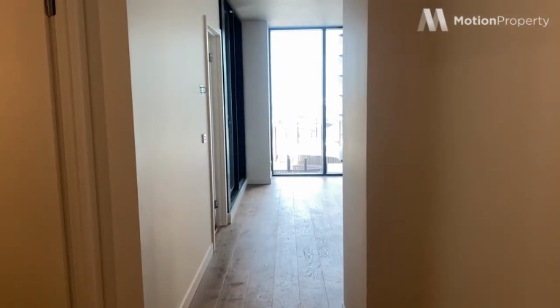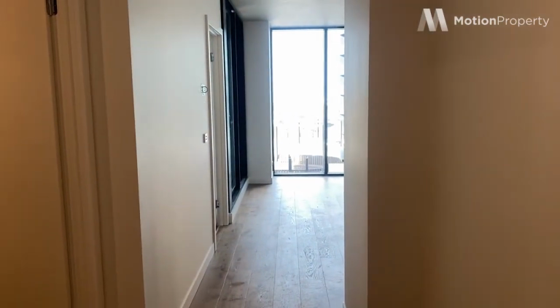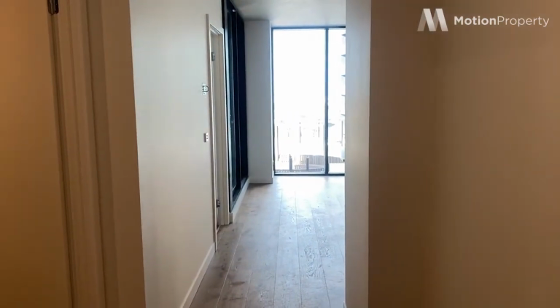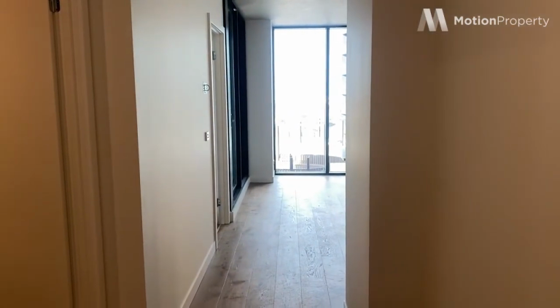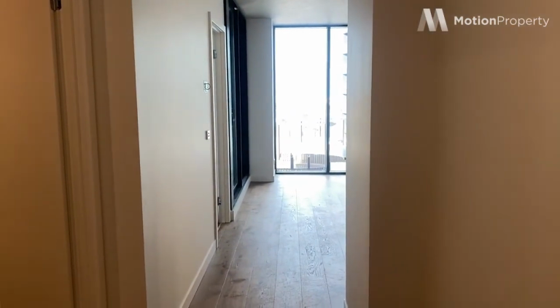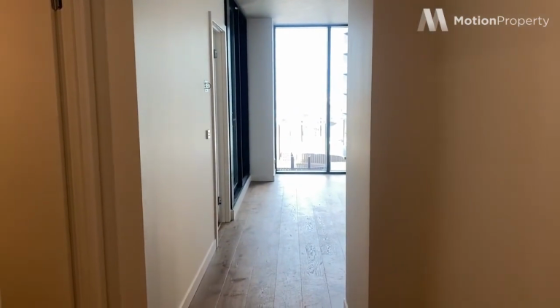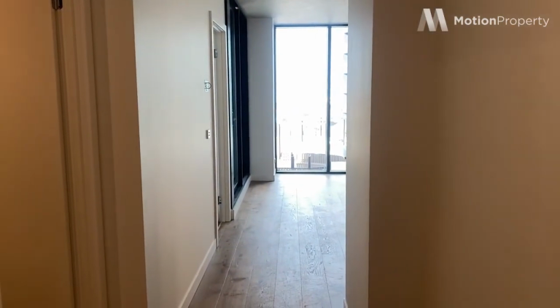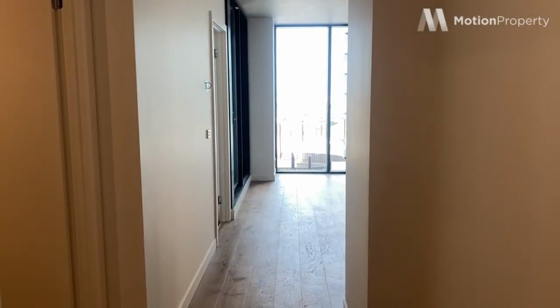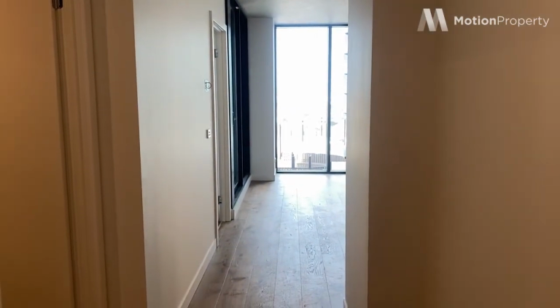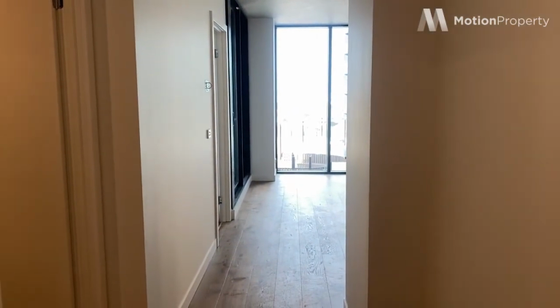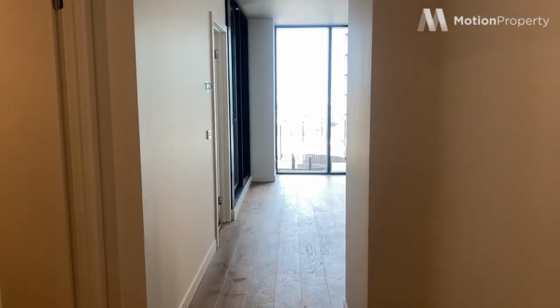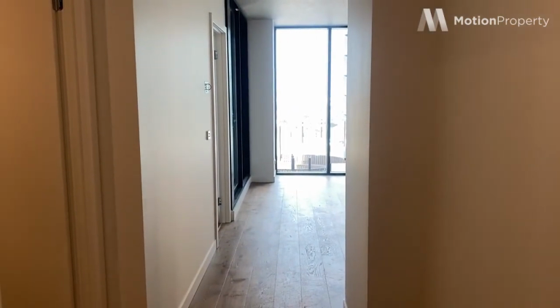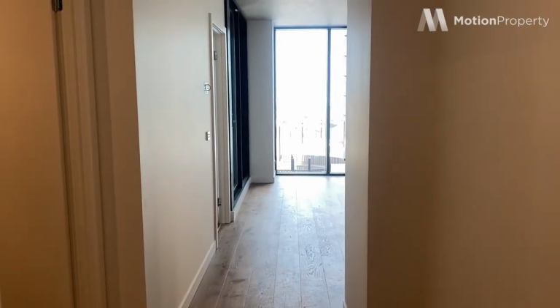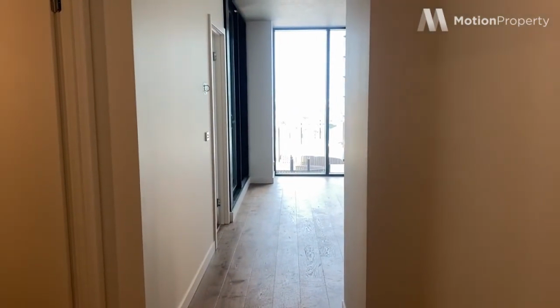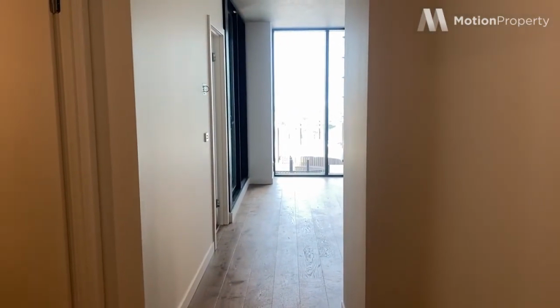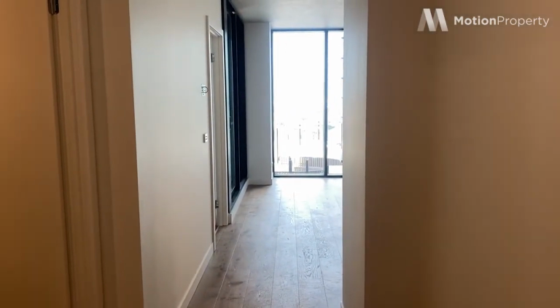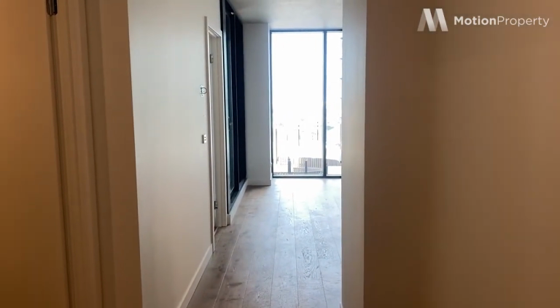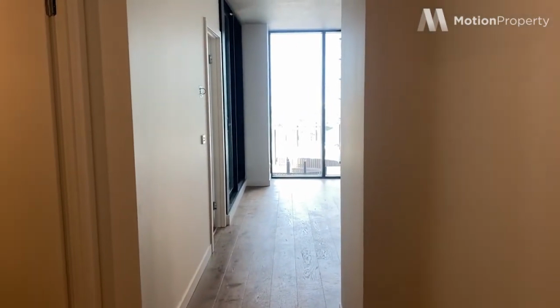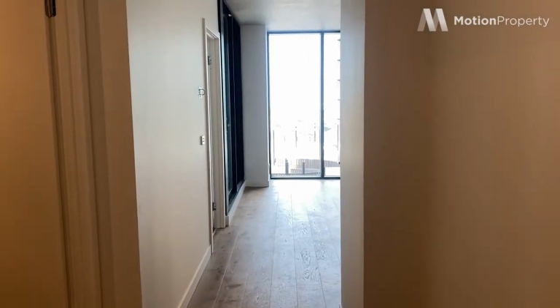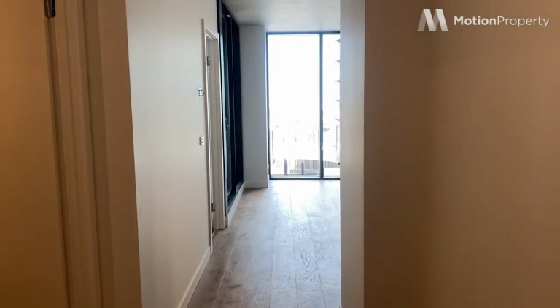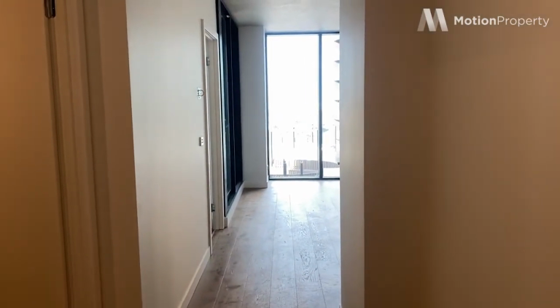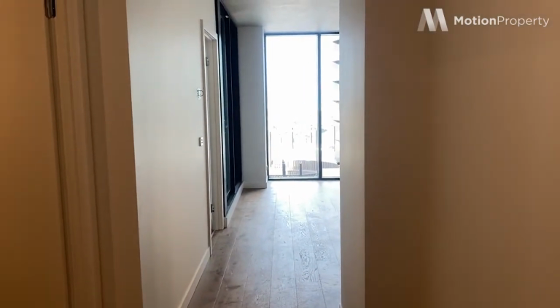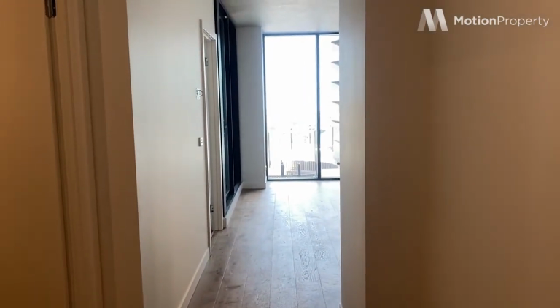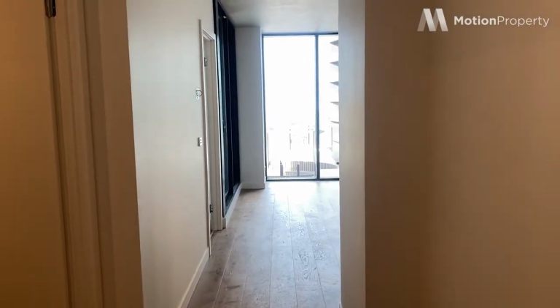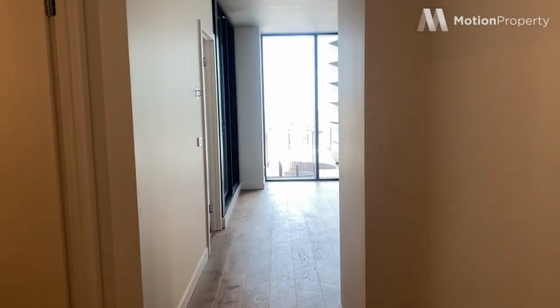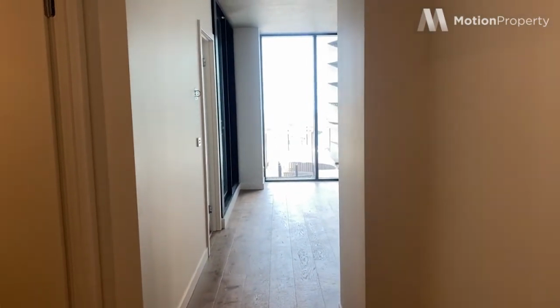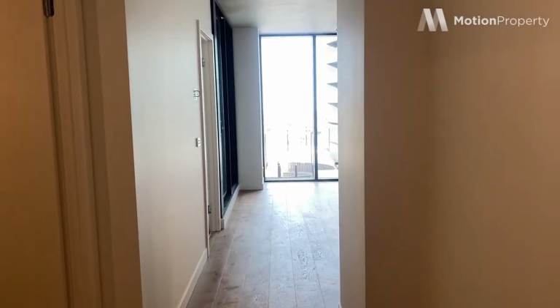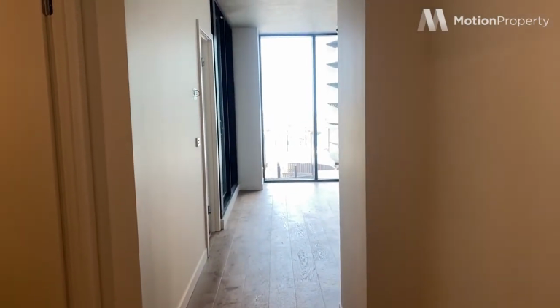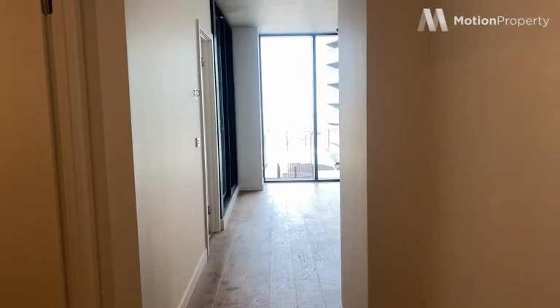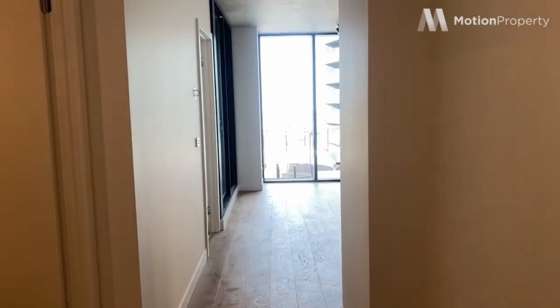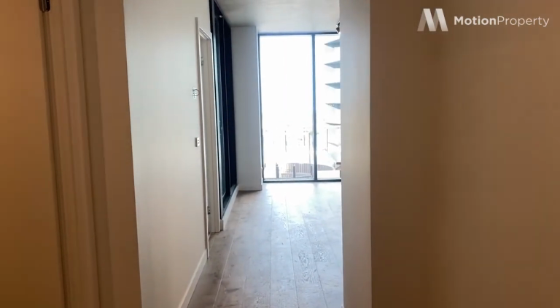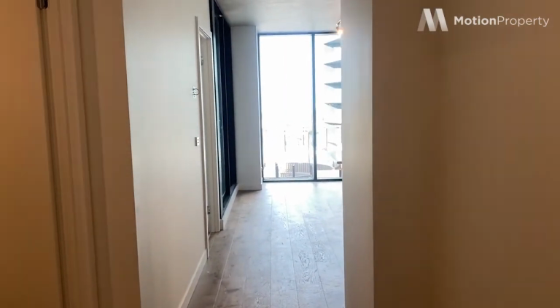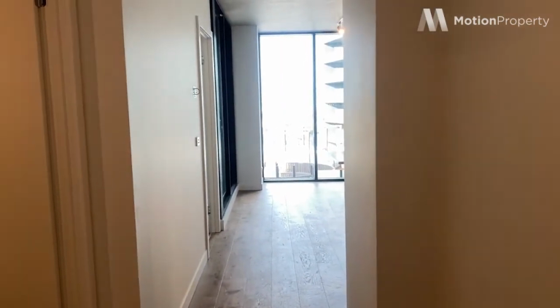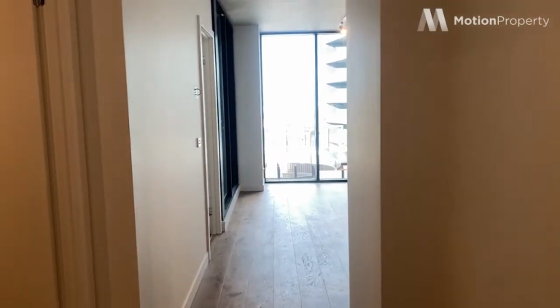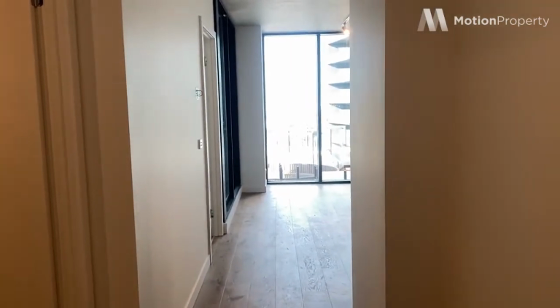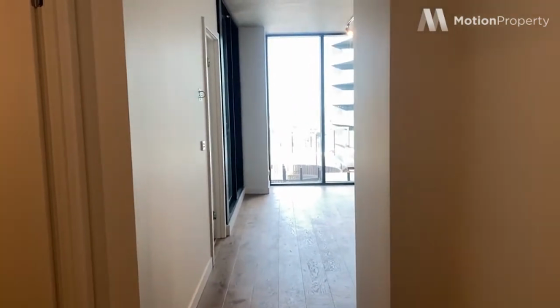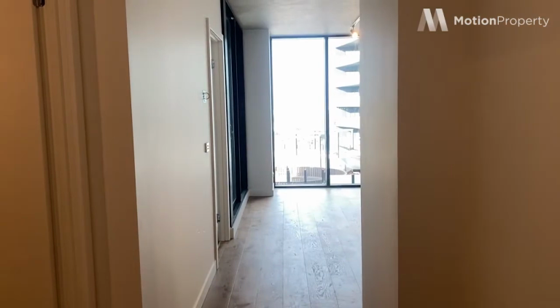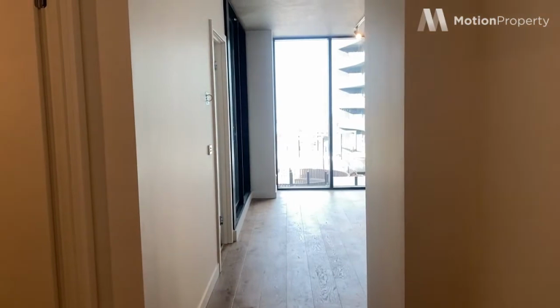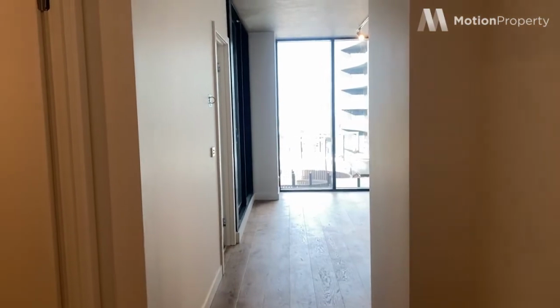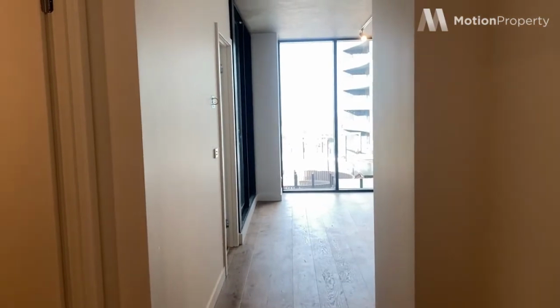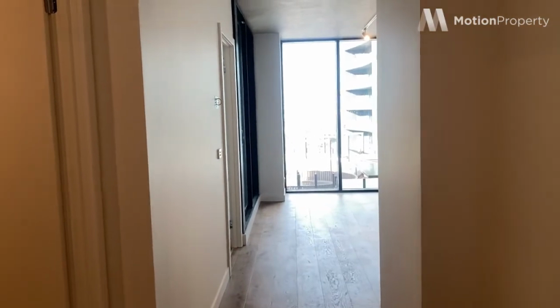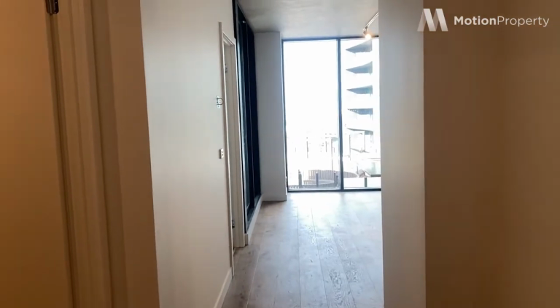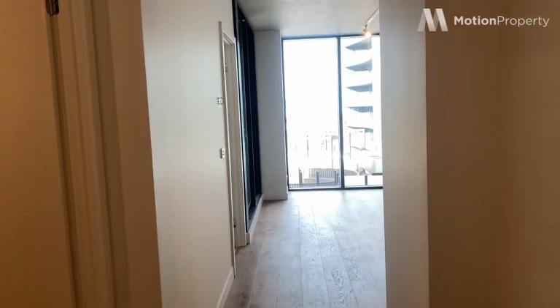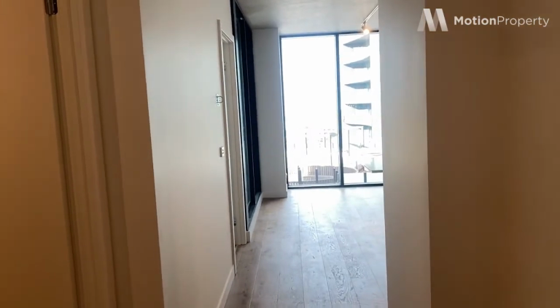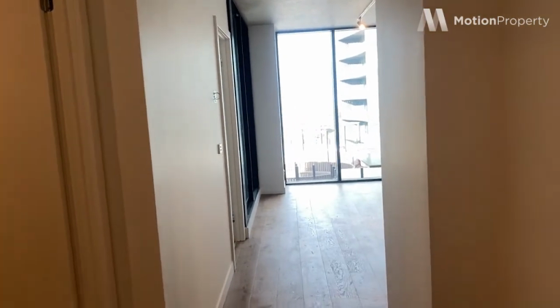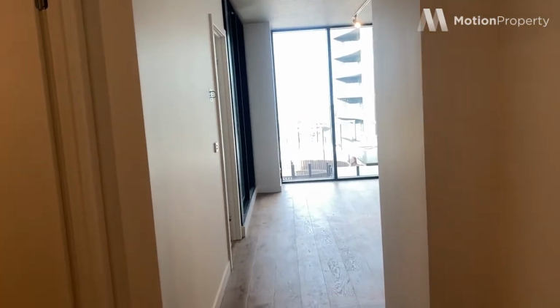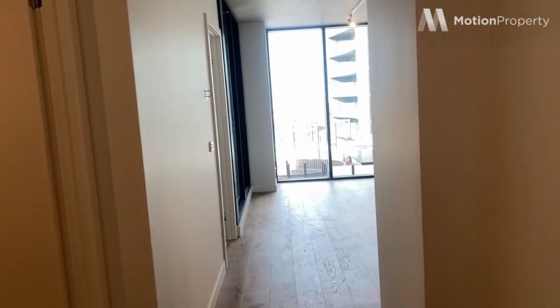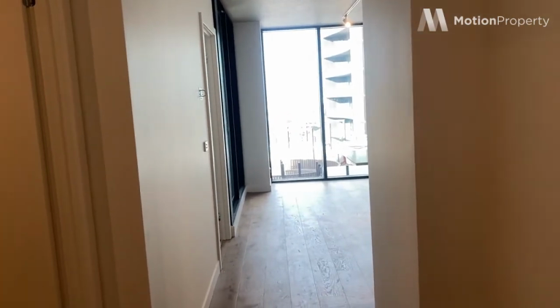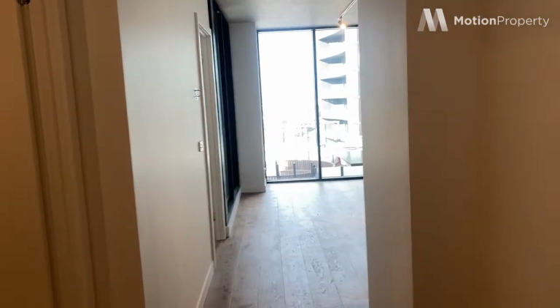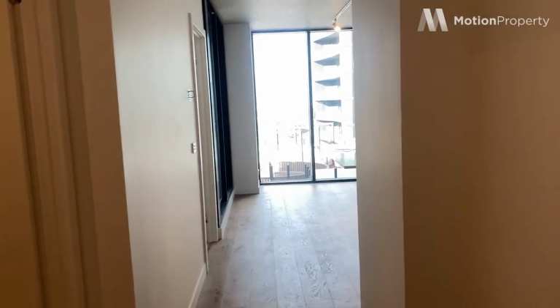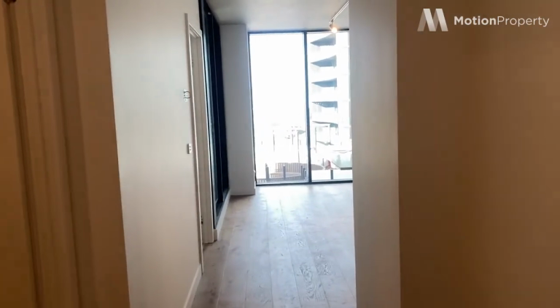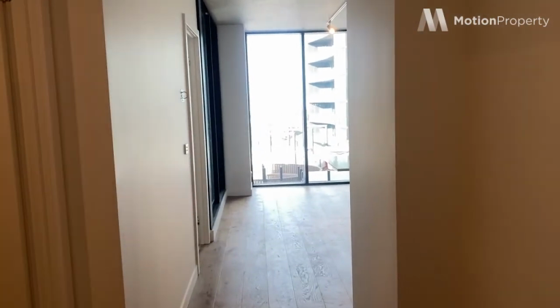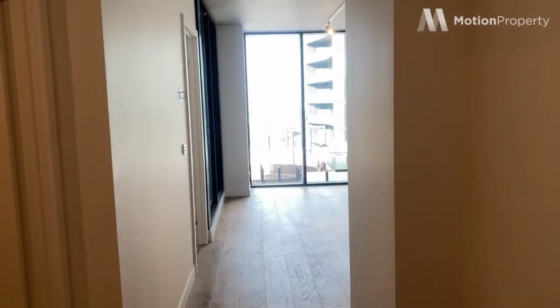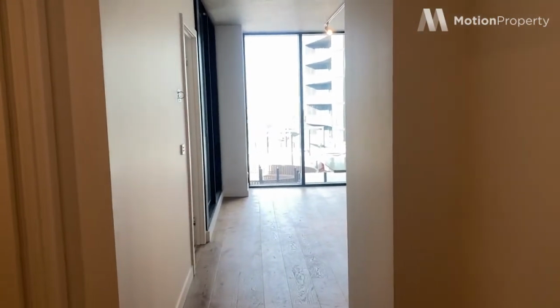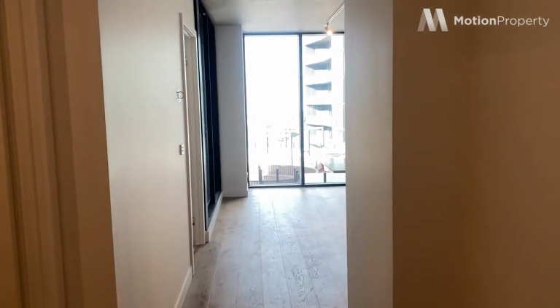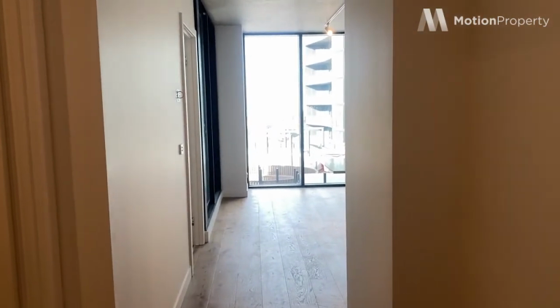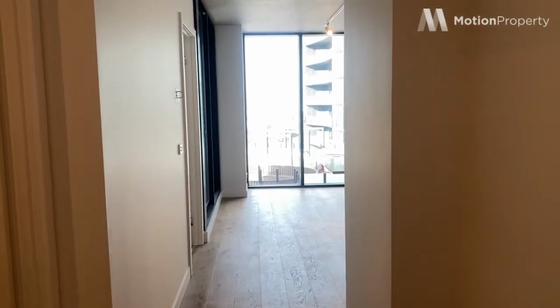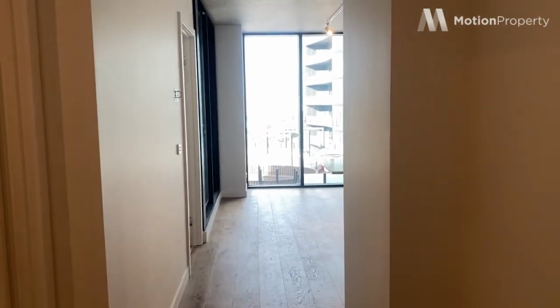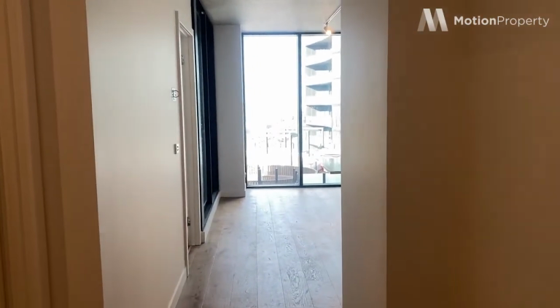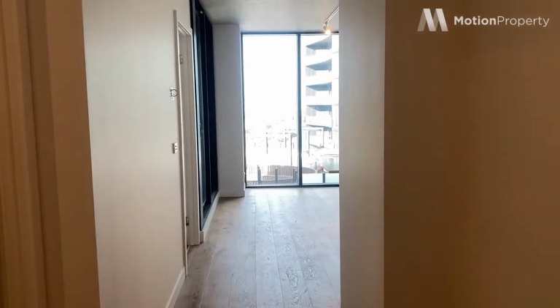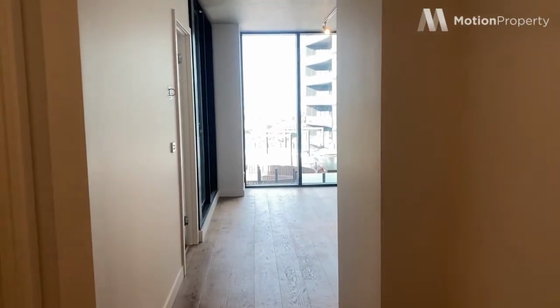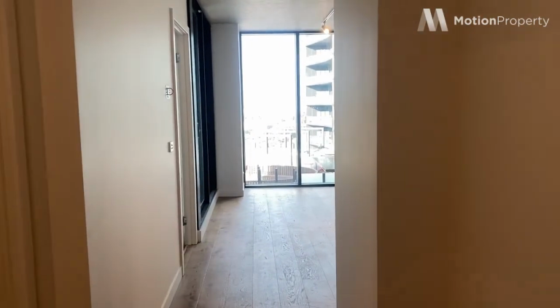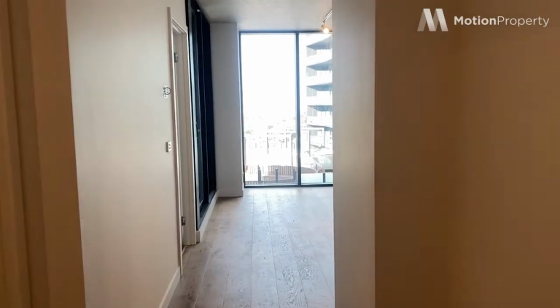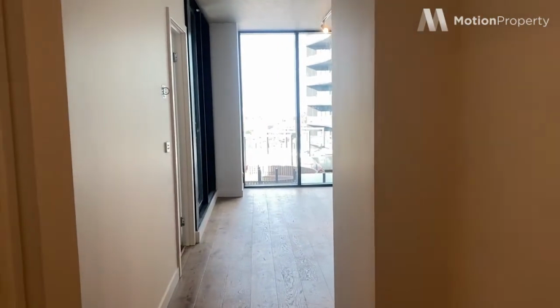Hi everyone, I'm in apartment 808 at Riverfront in Footscray. This is a two-bed, two-bath apartment and I'll take you through now.